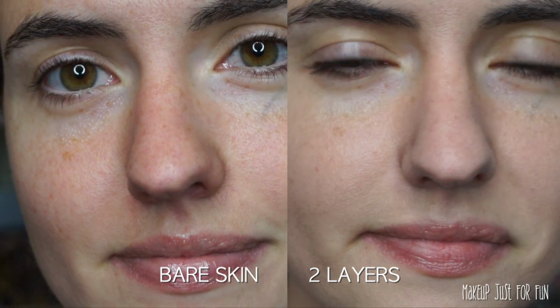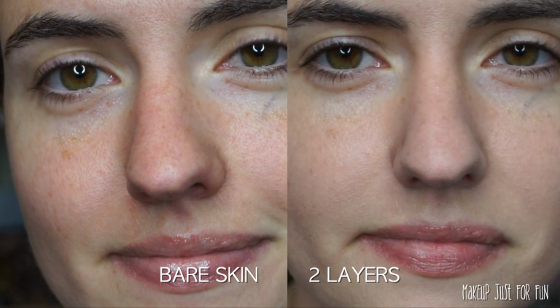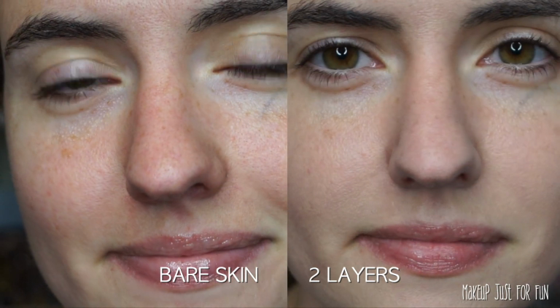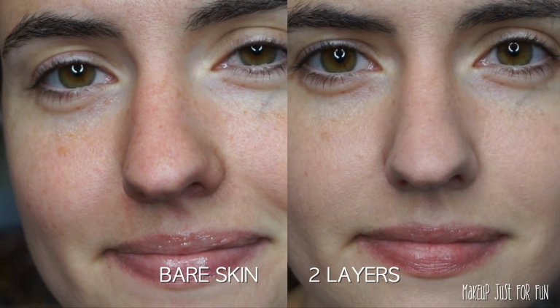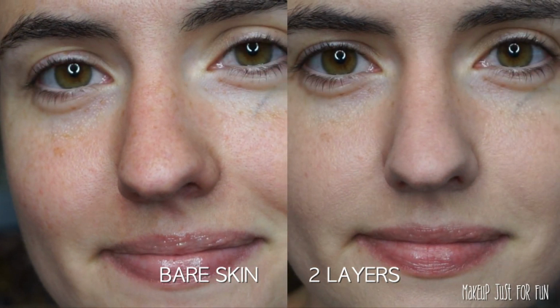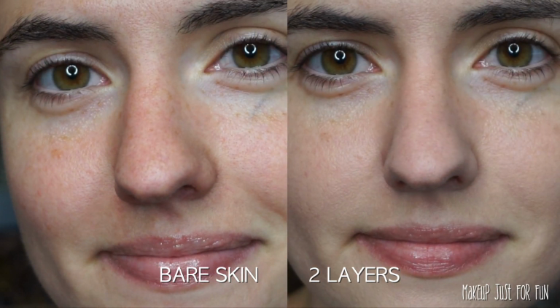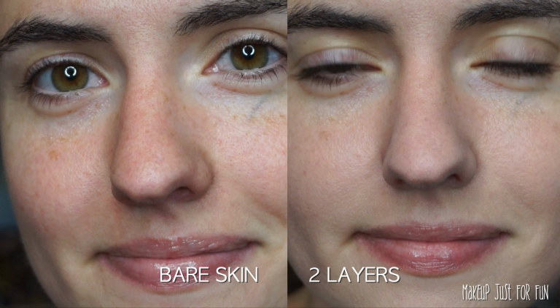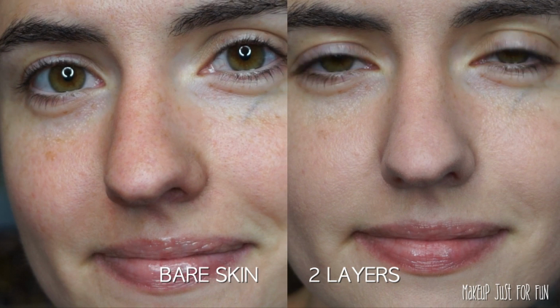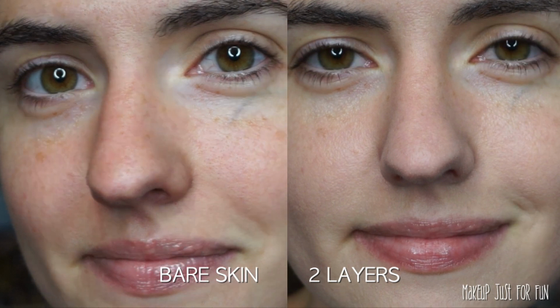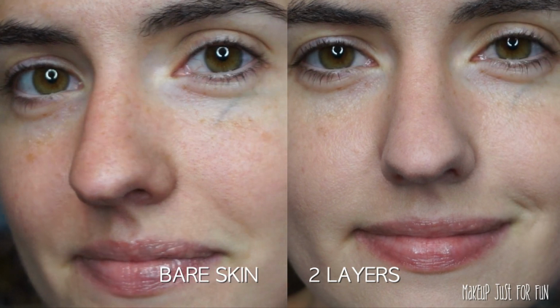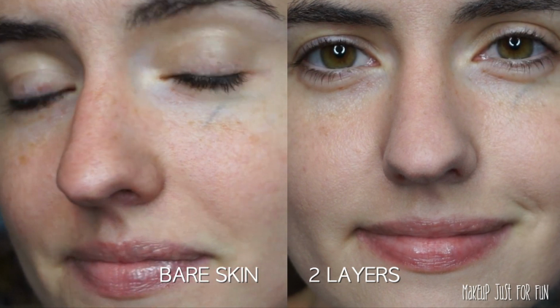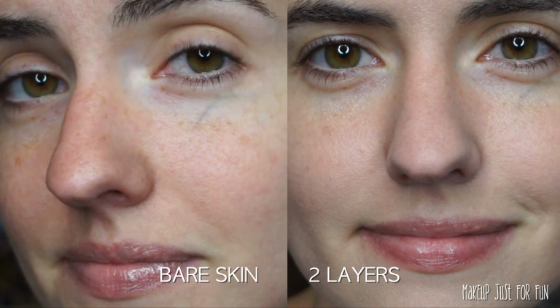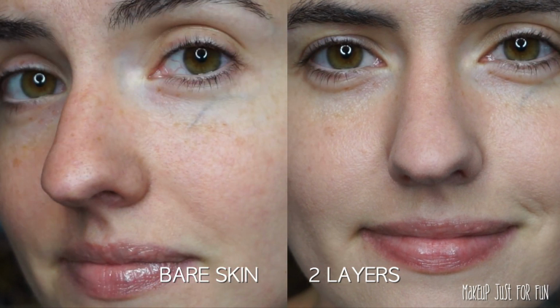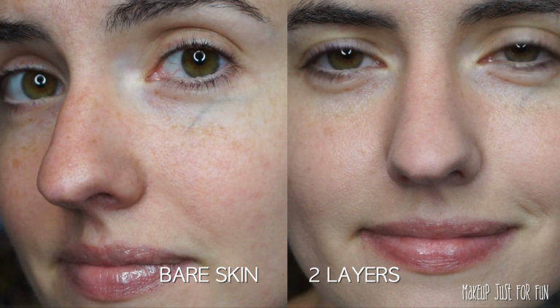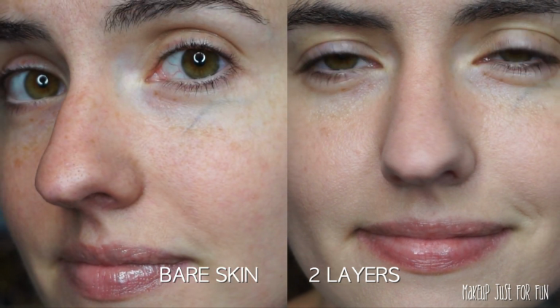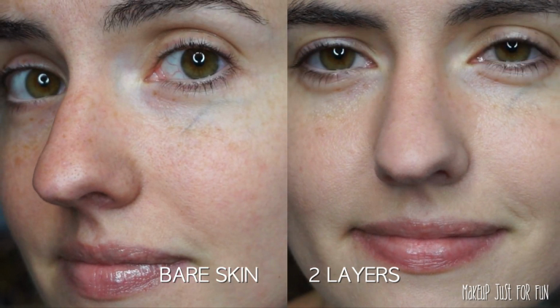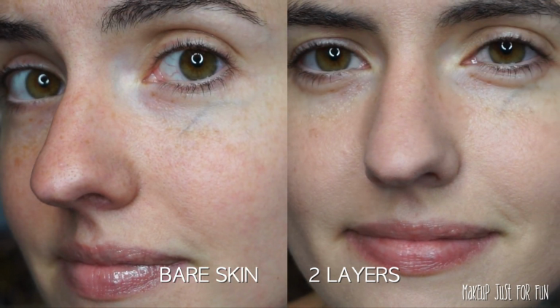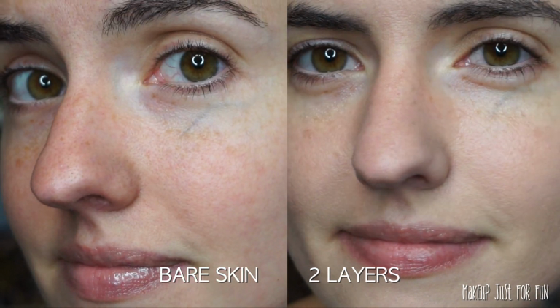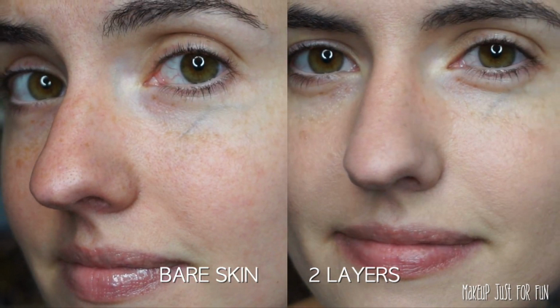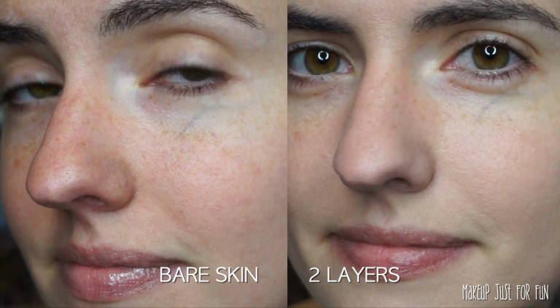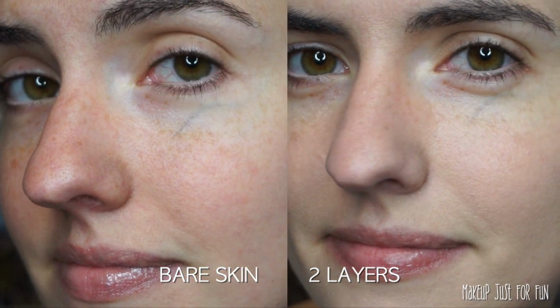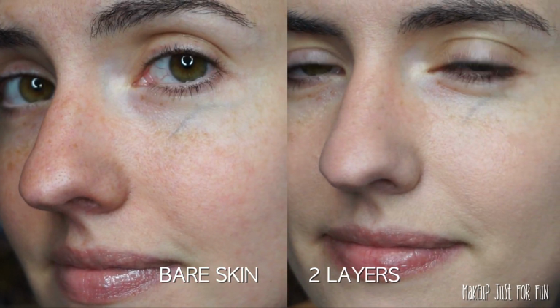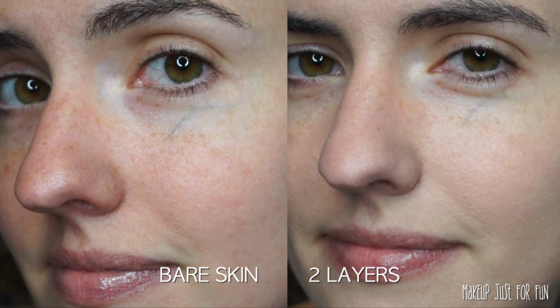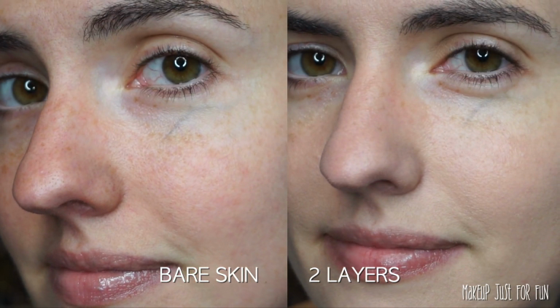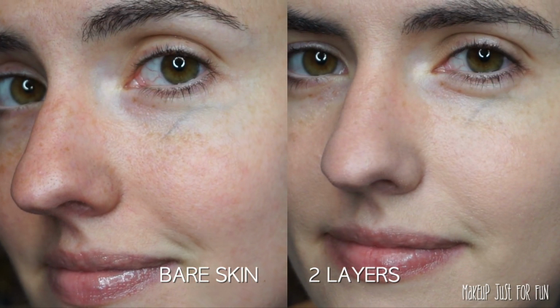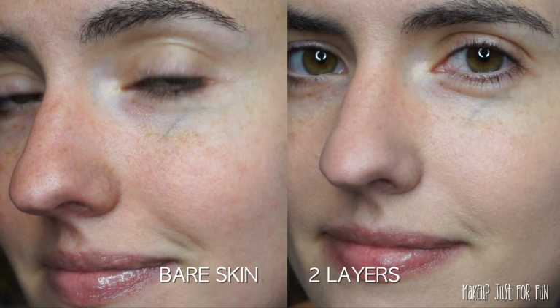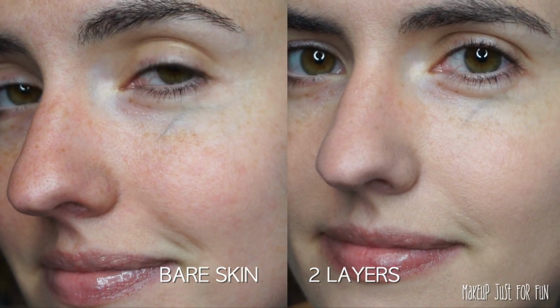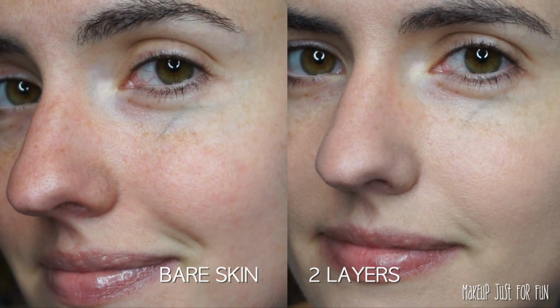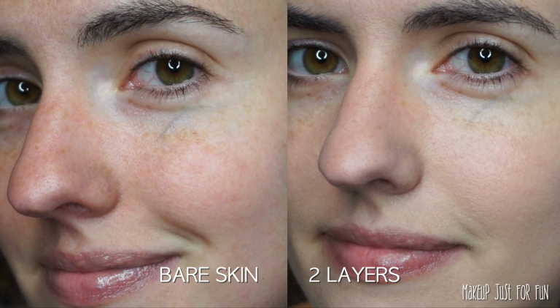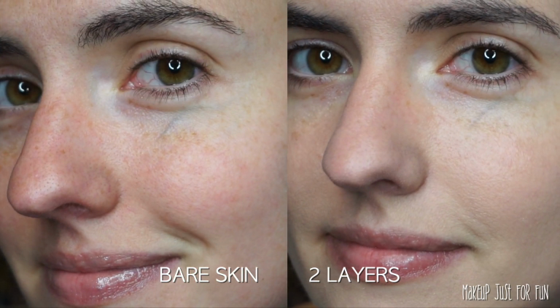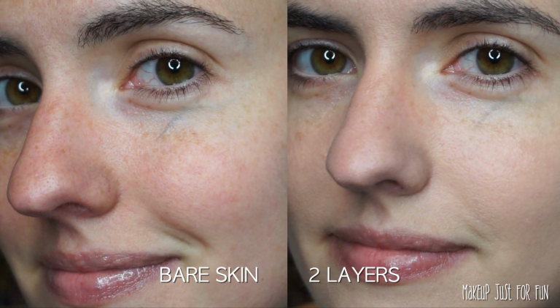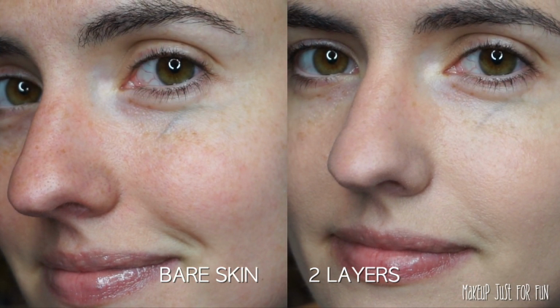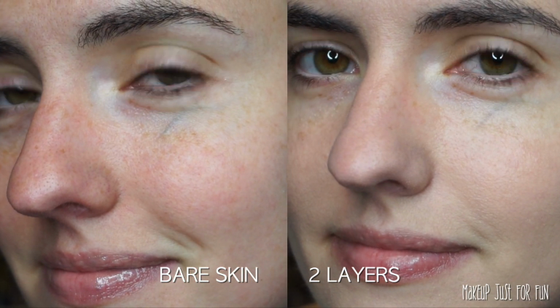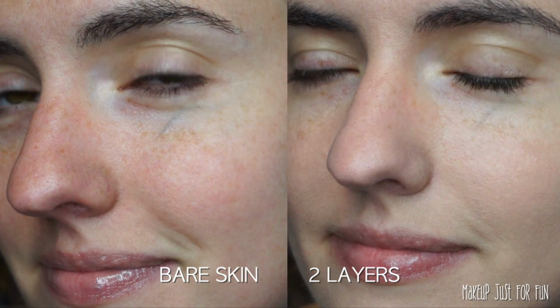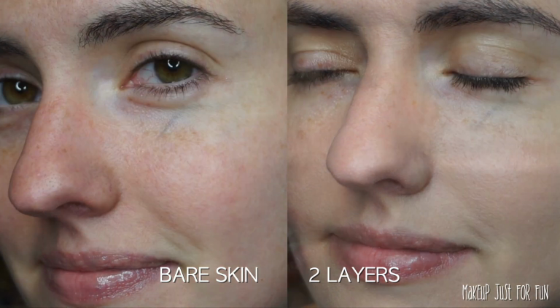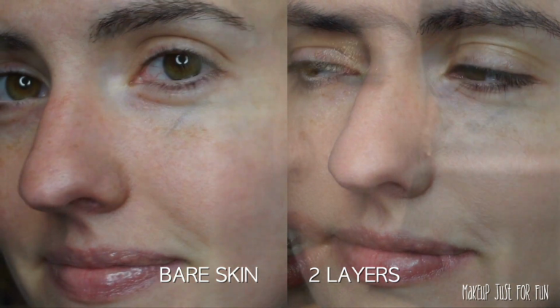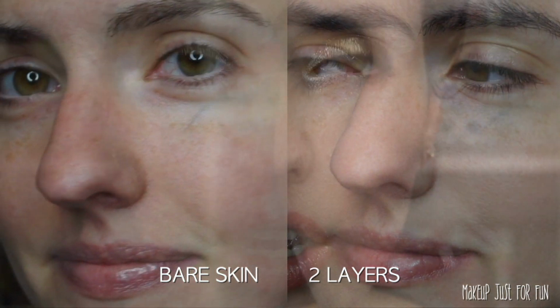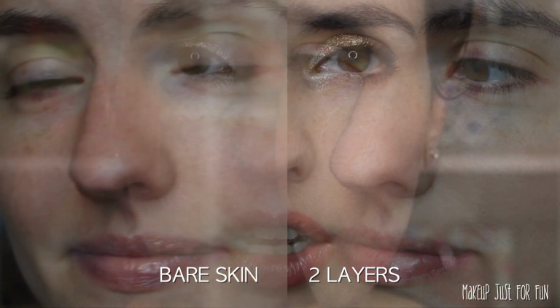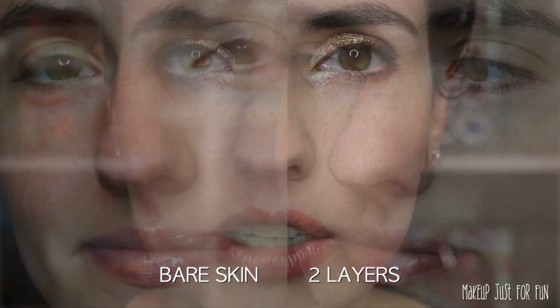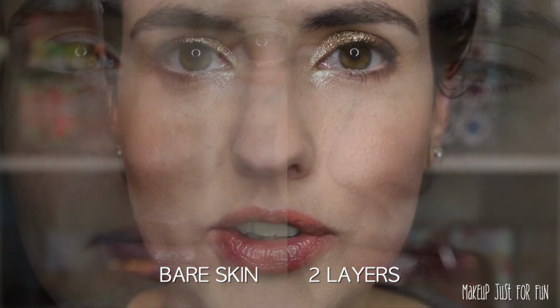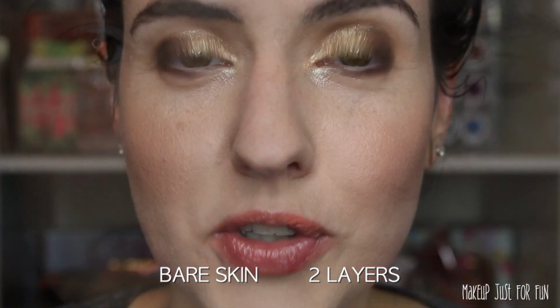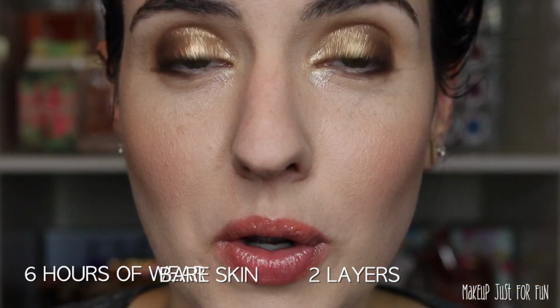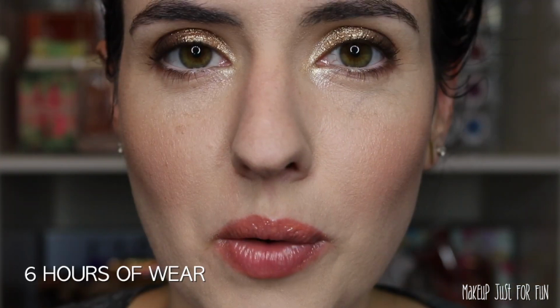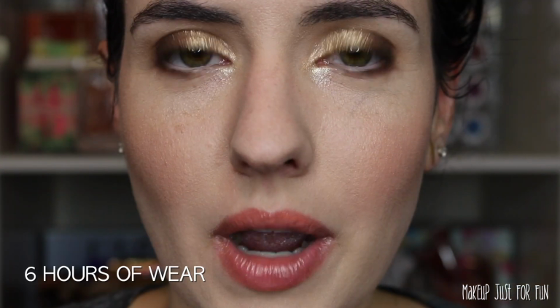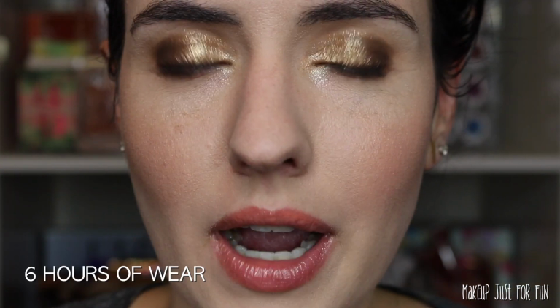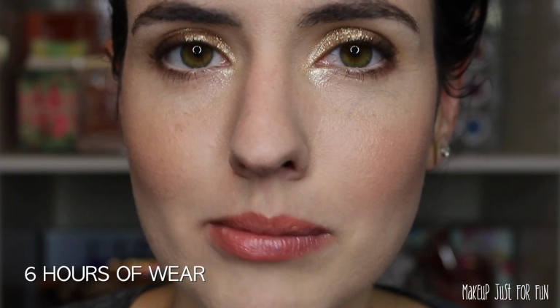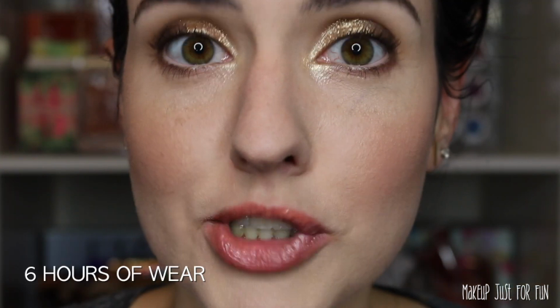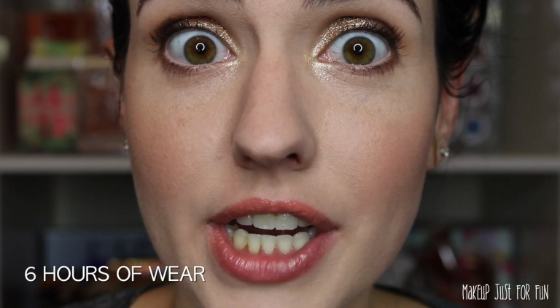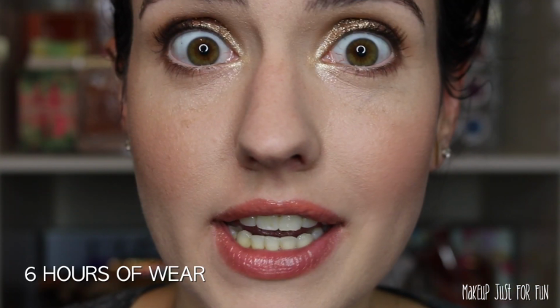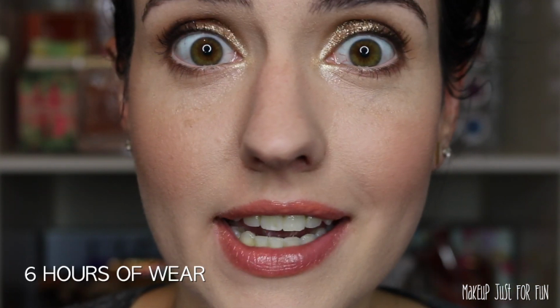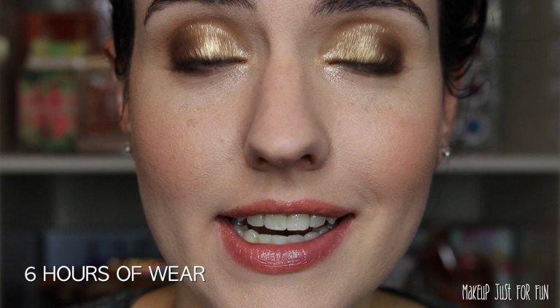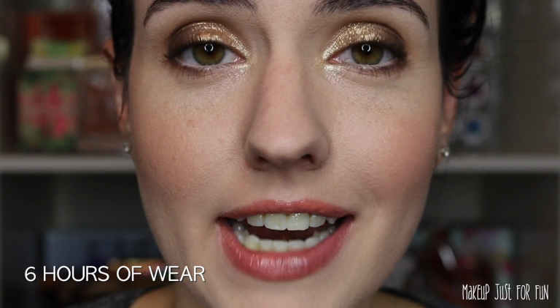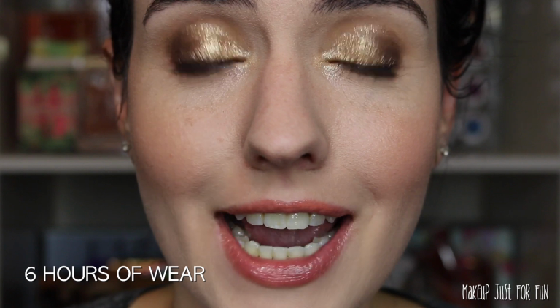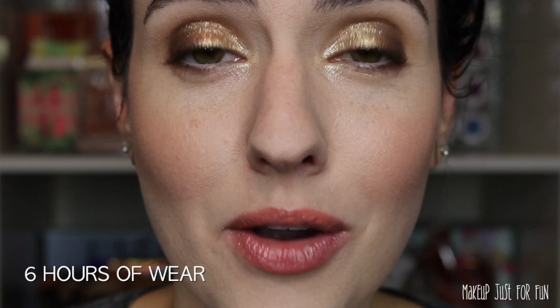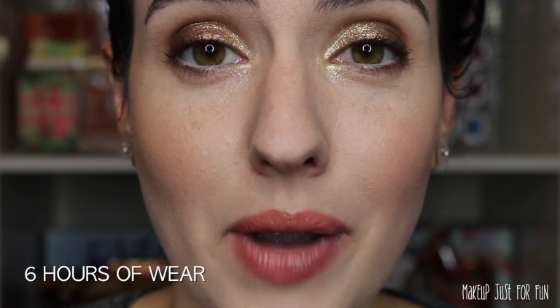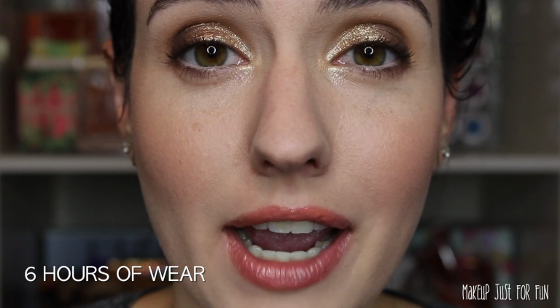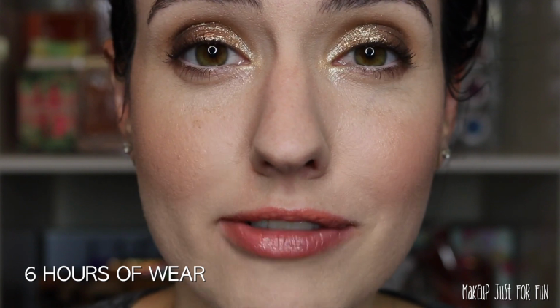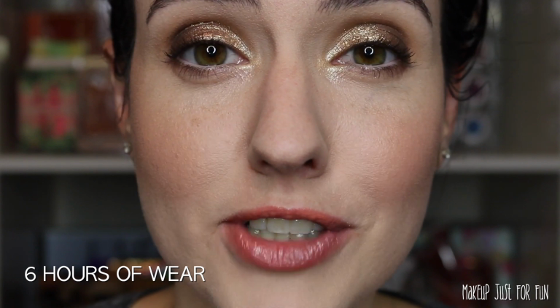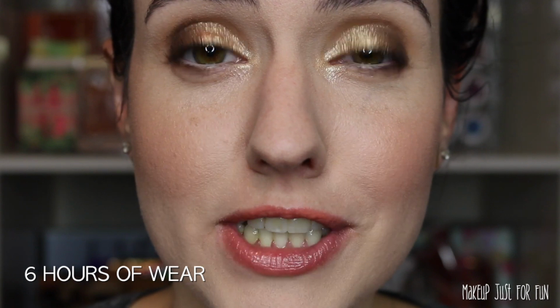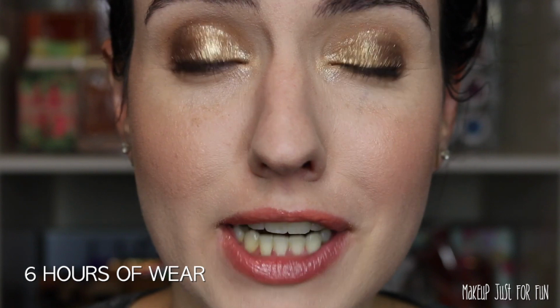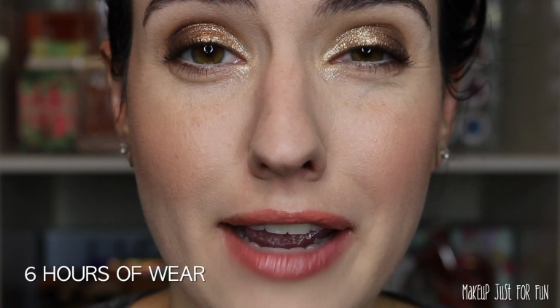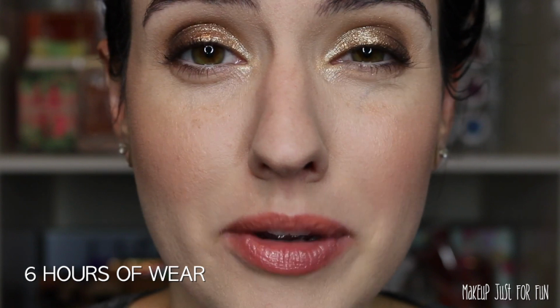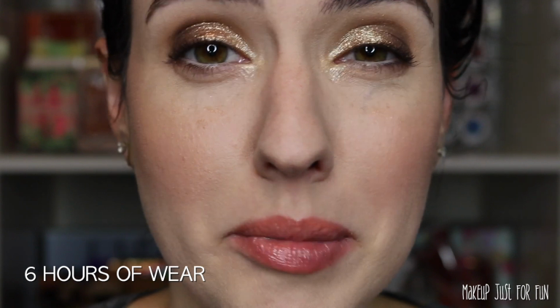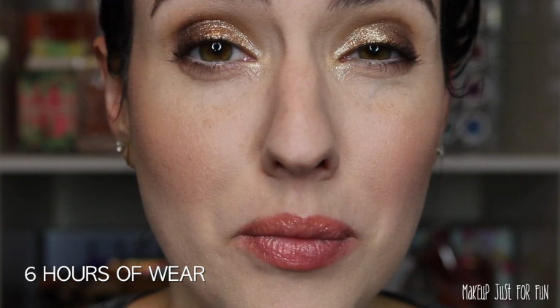Here's a side-by-side of my bare skin and the two layers of foundation so you can compare where that coverage level is.